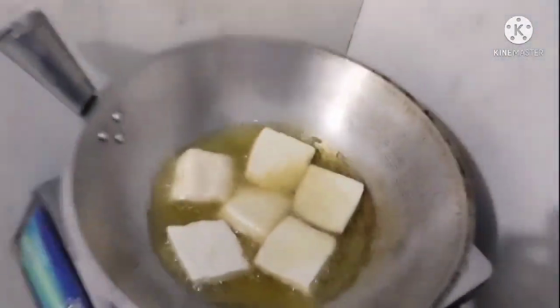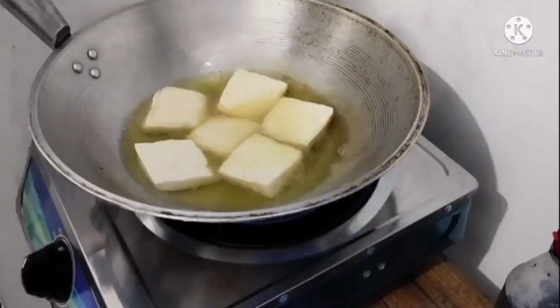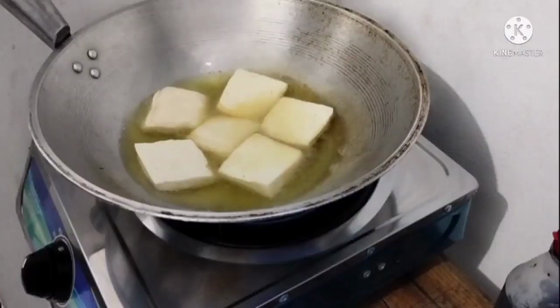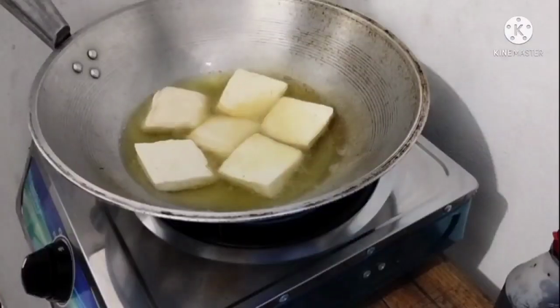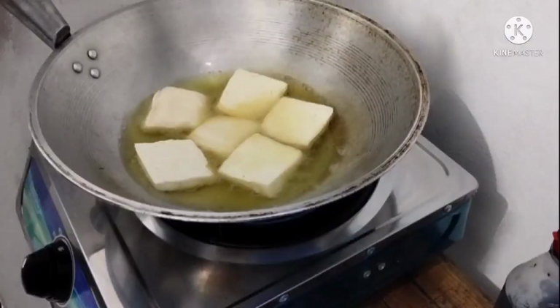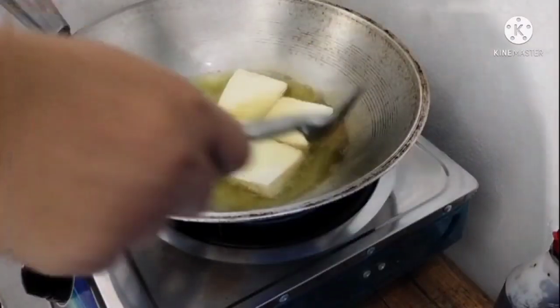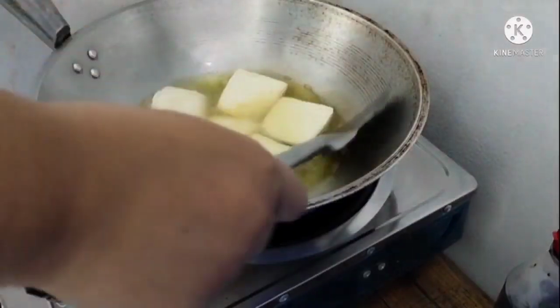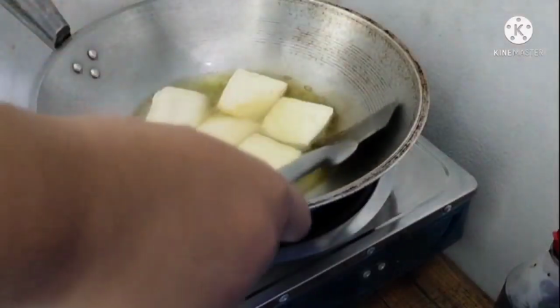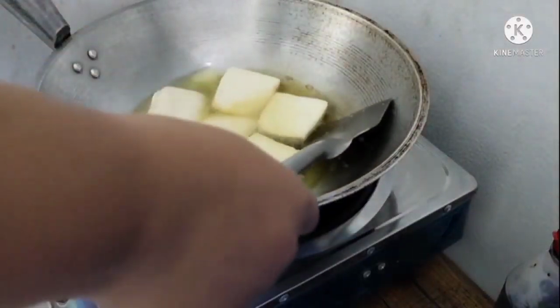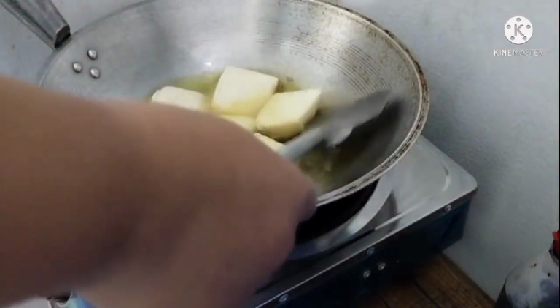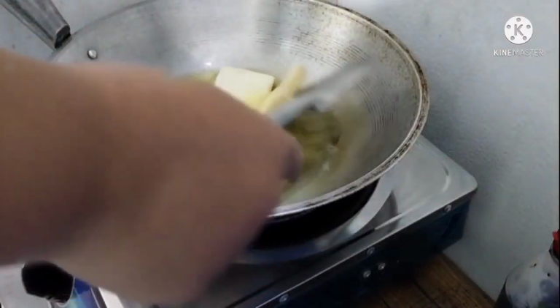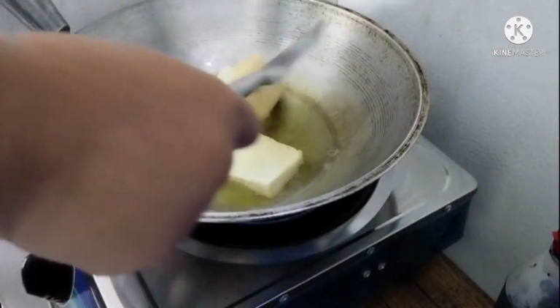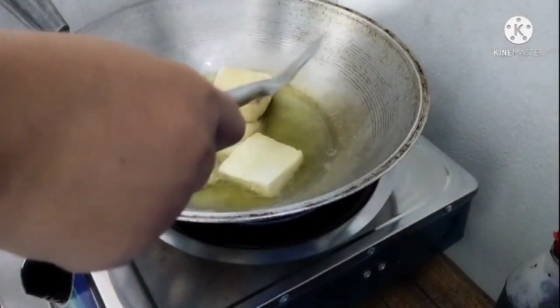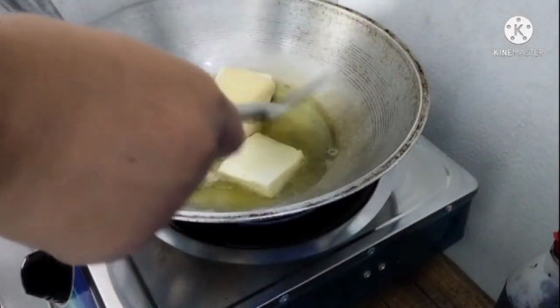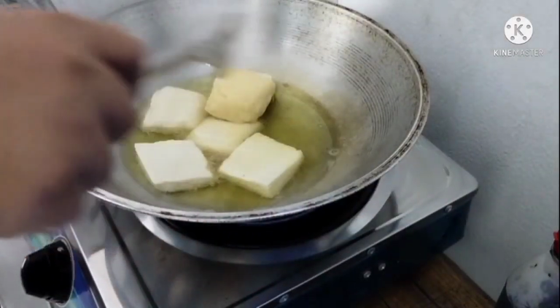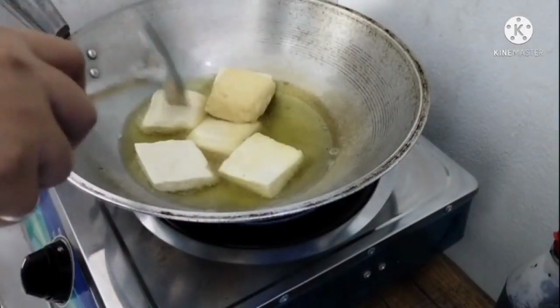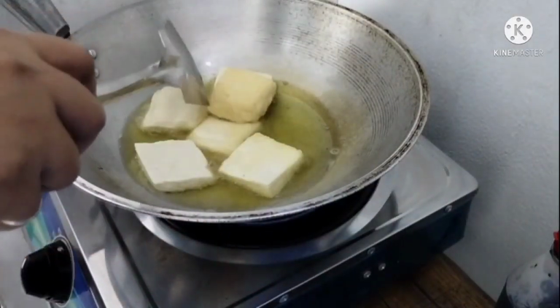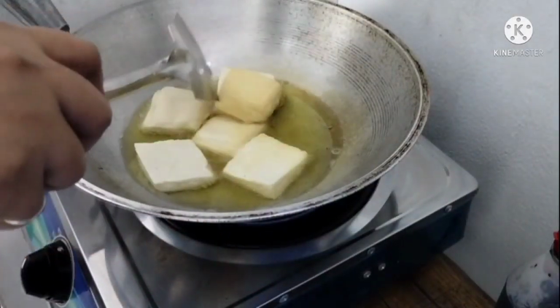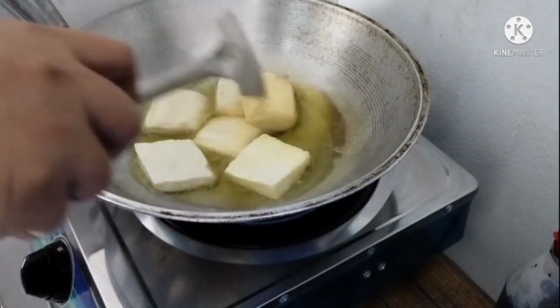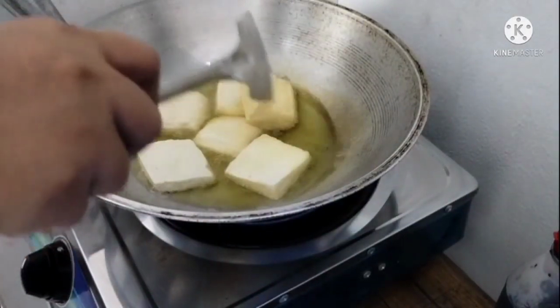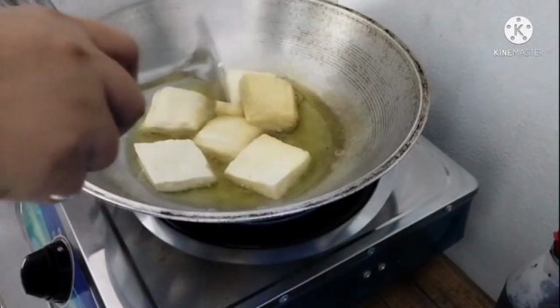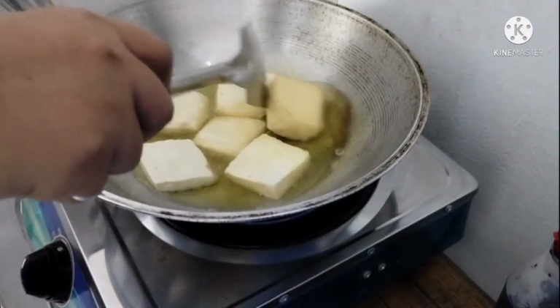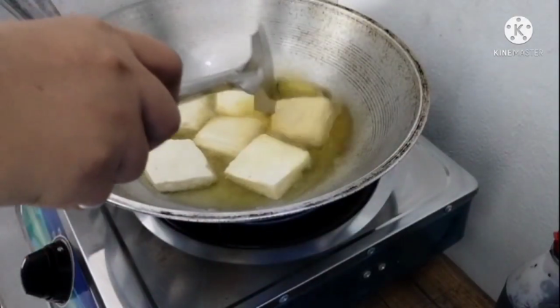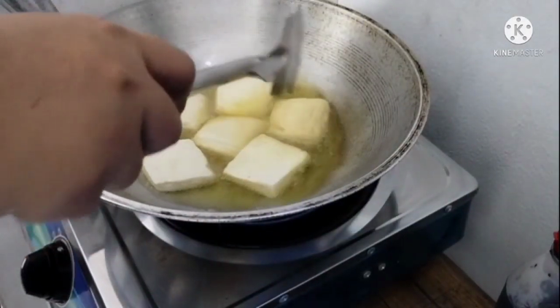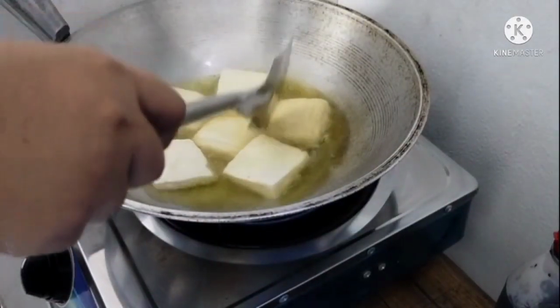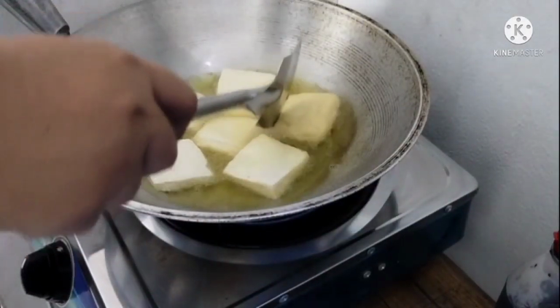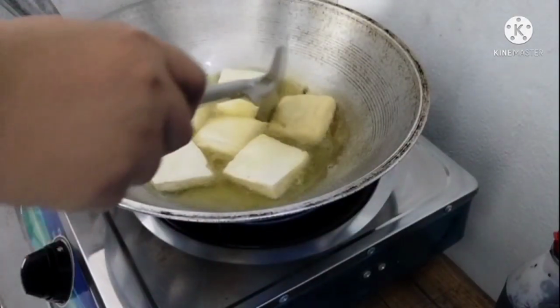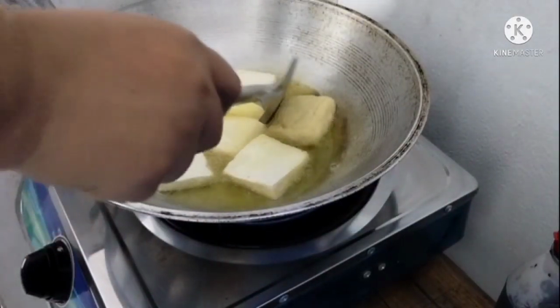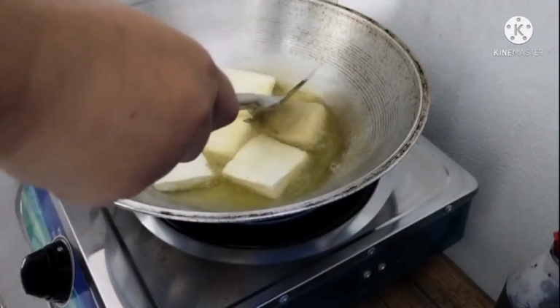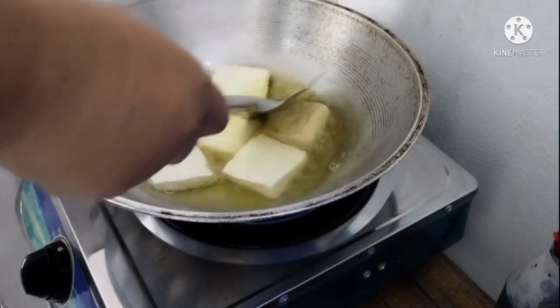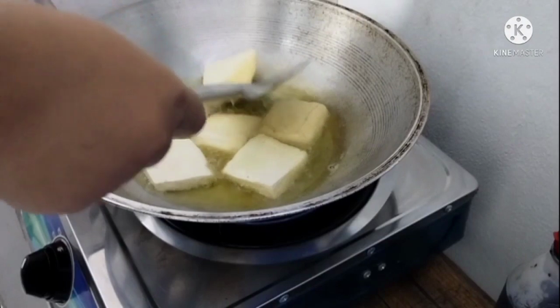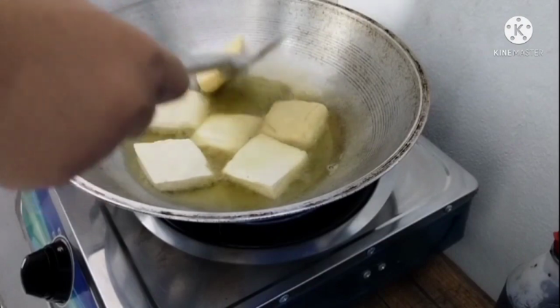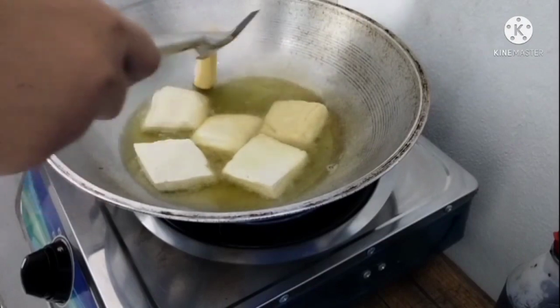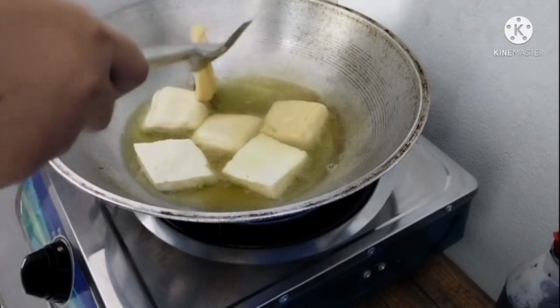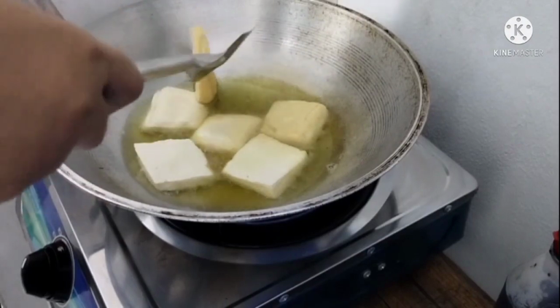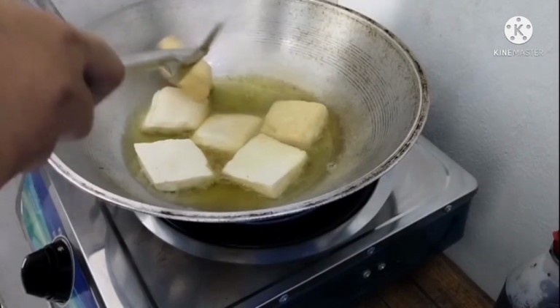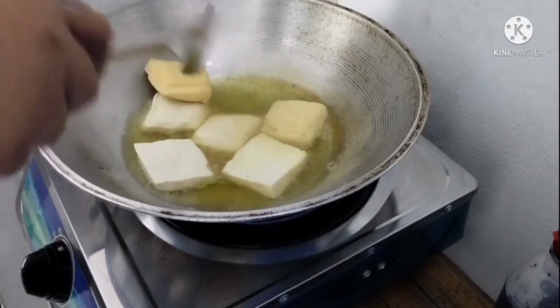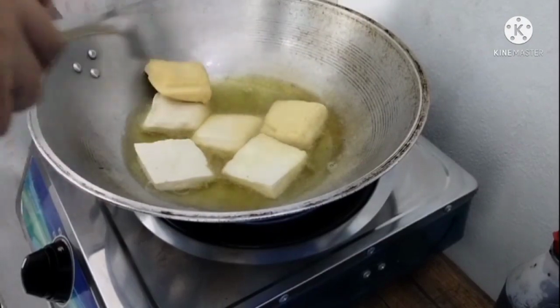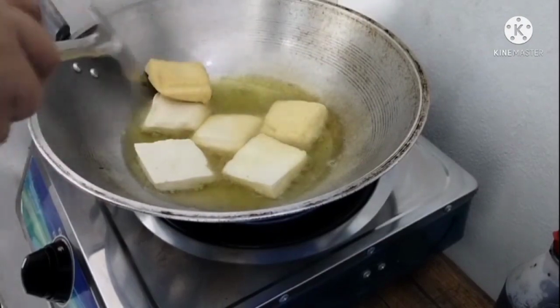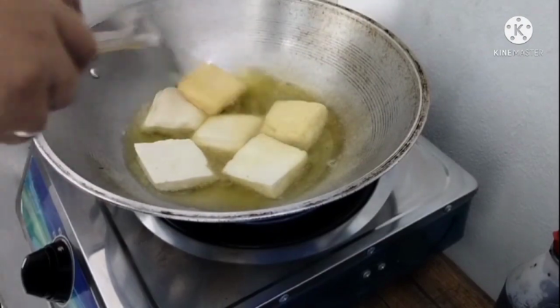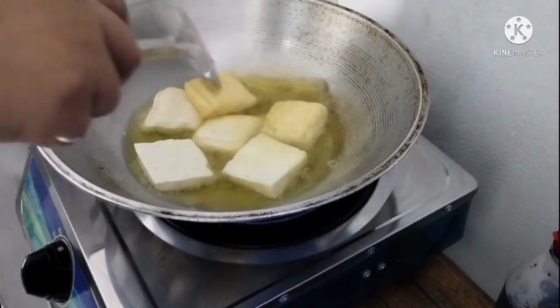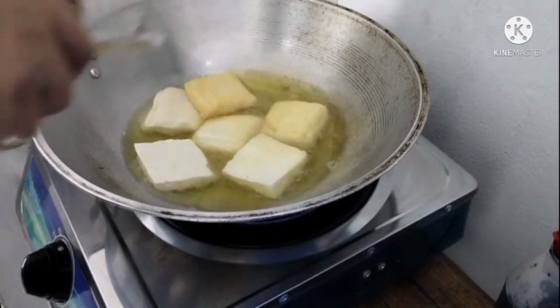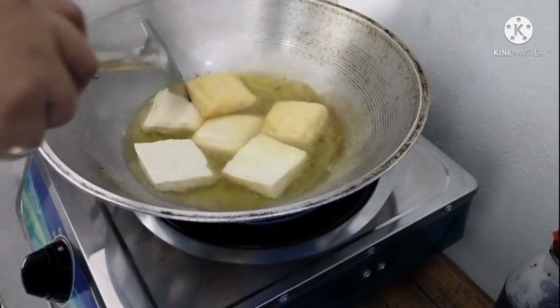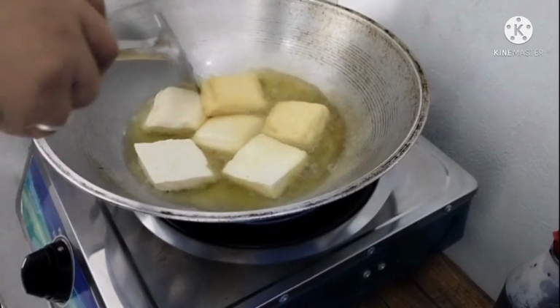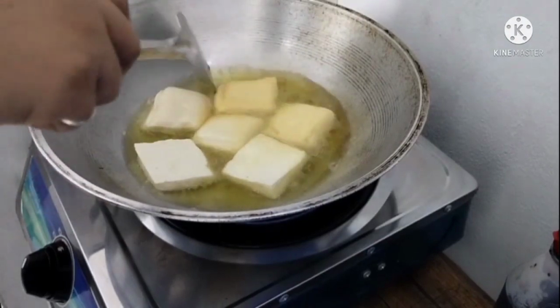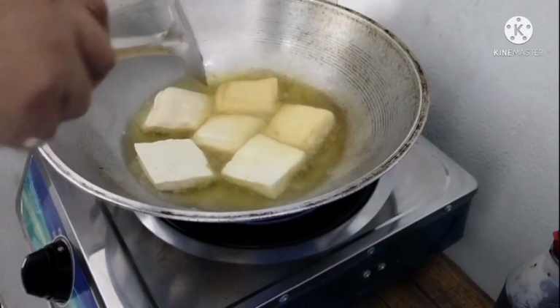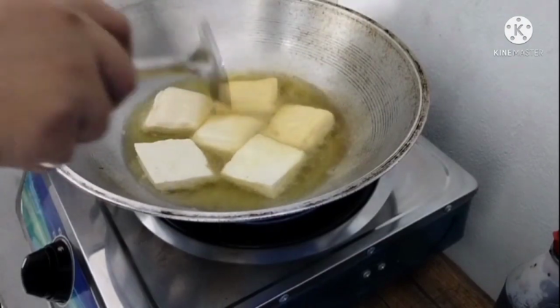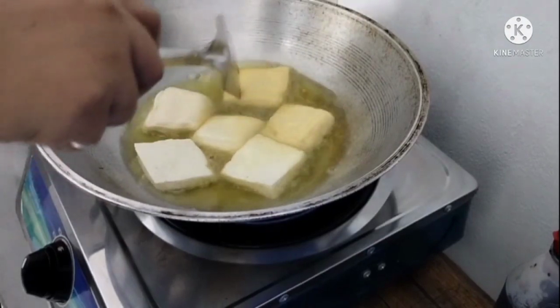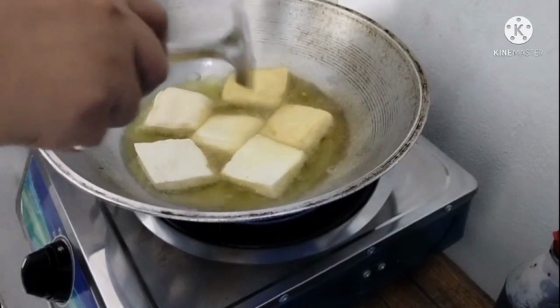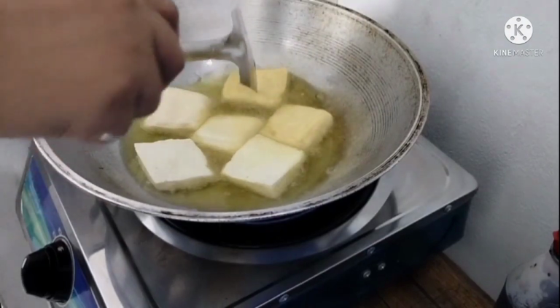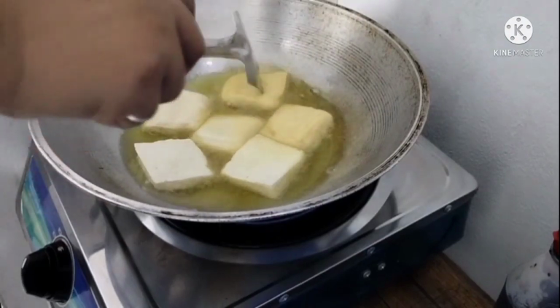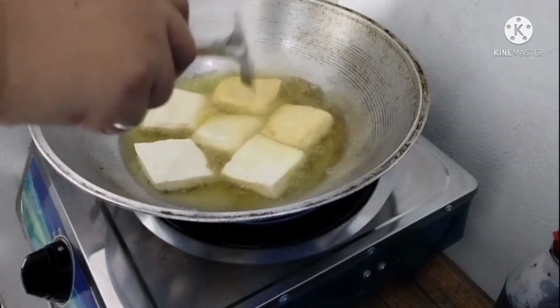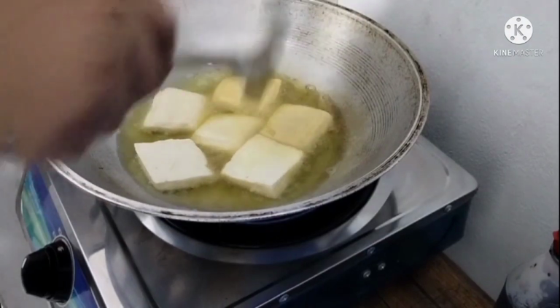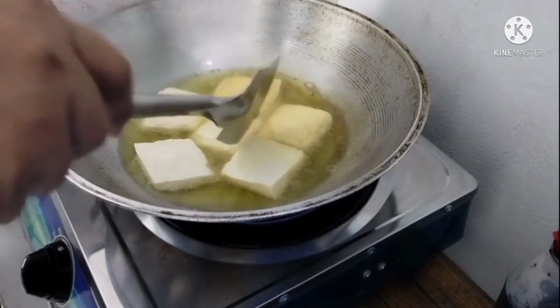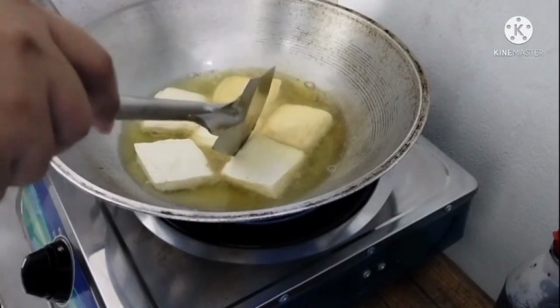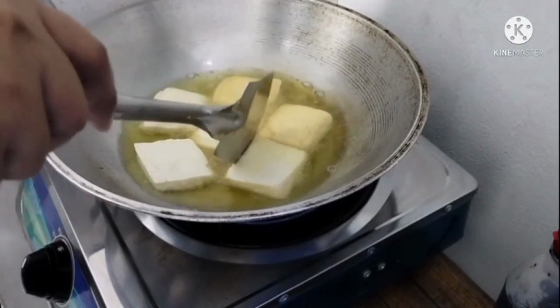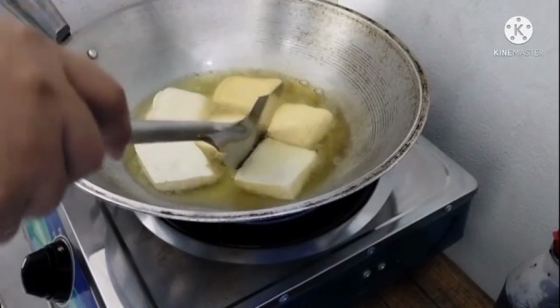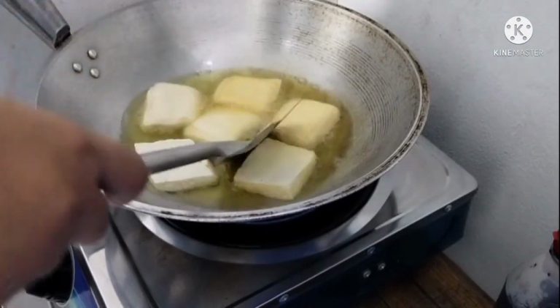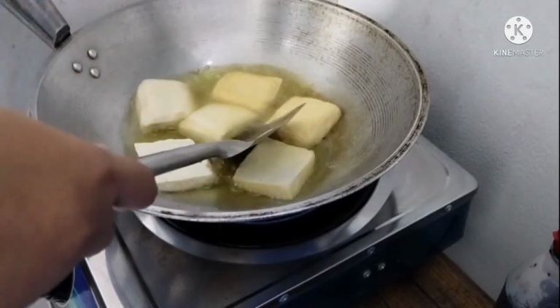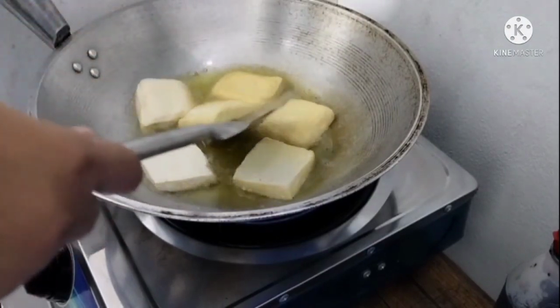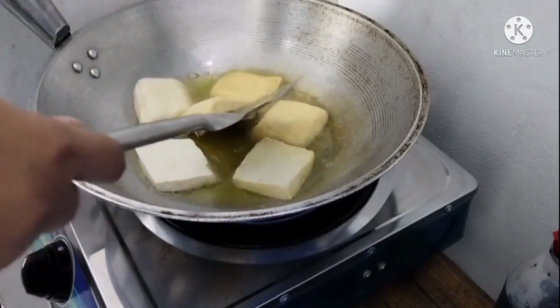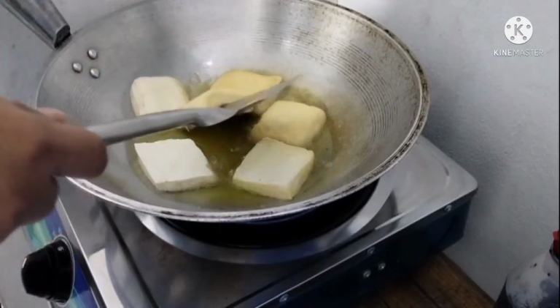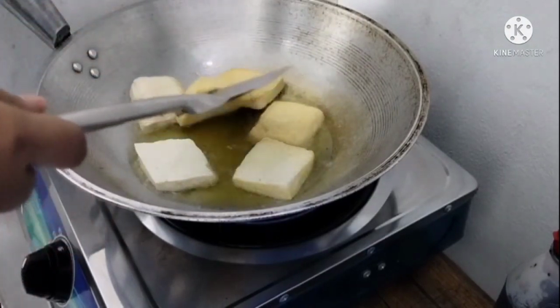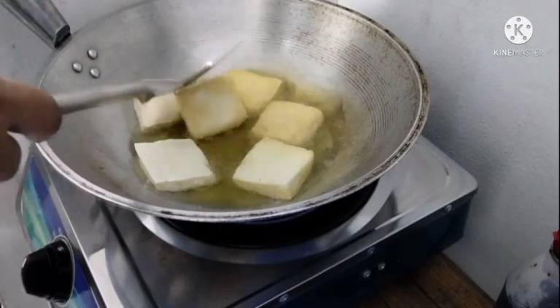Okay, so if you think it's already cooked and golden brown, you can just flip it to the other side so it can be cooked as well.